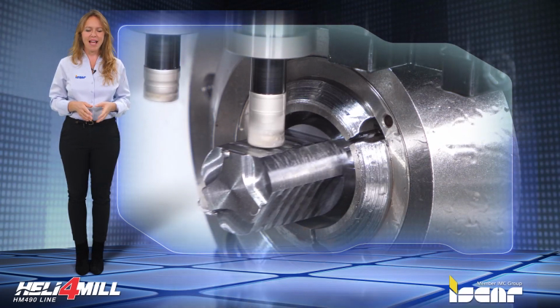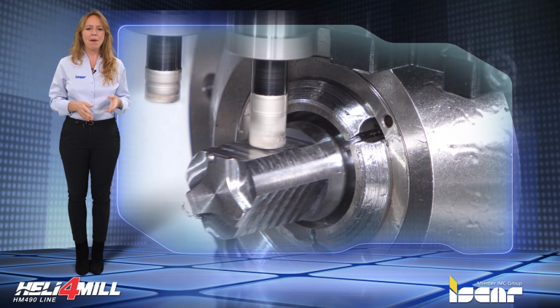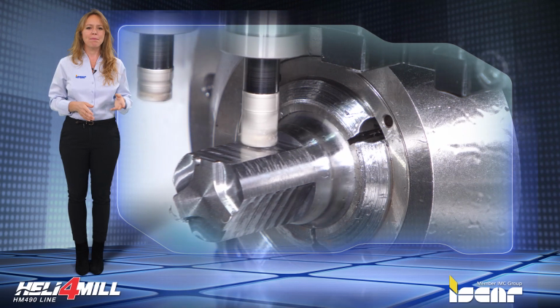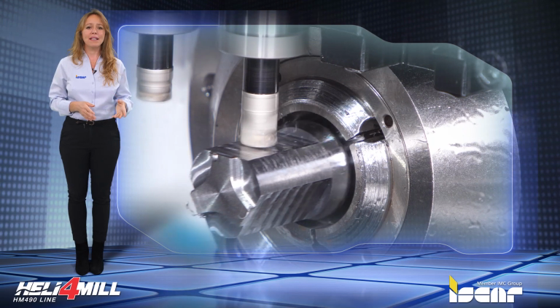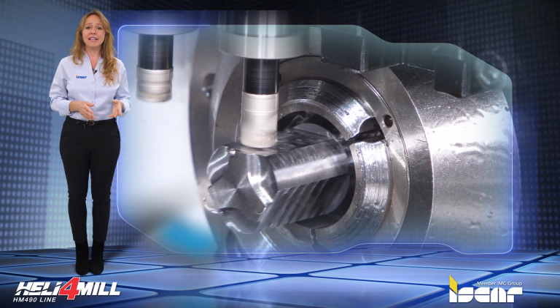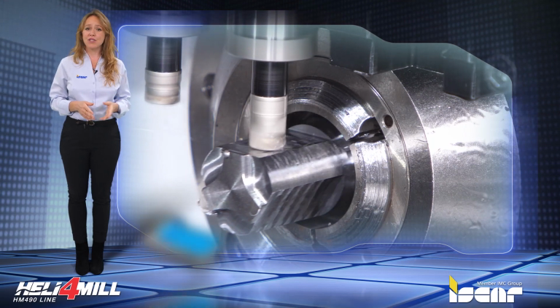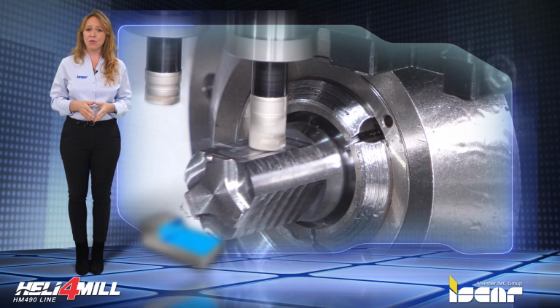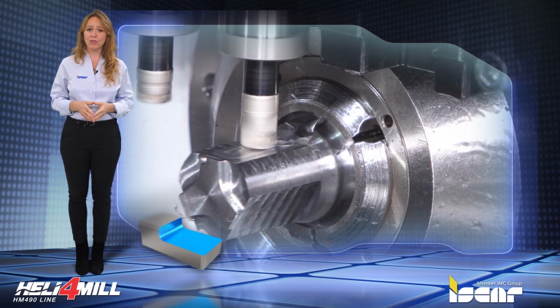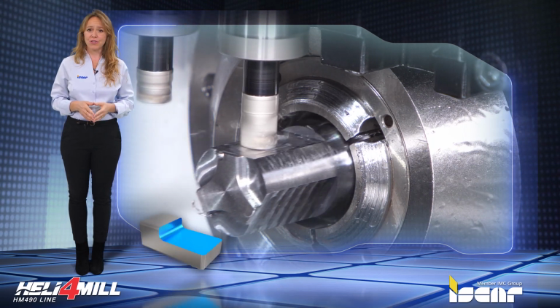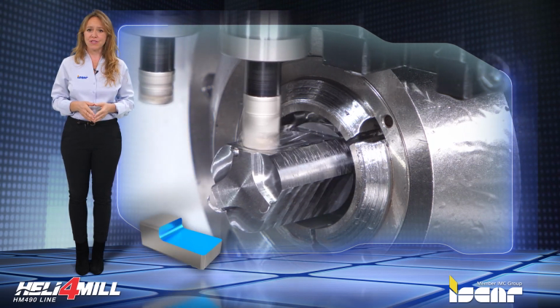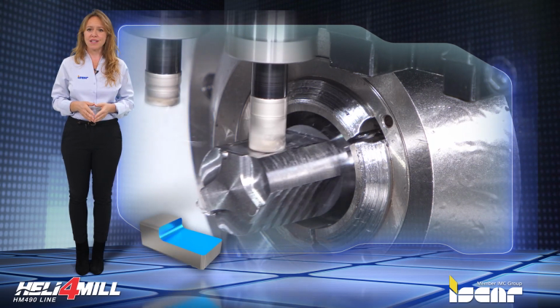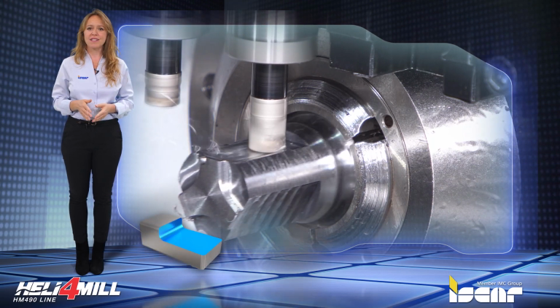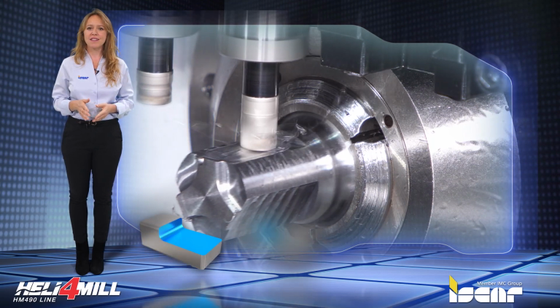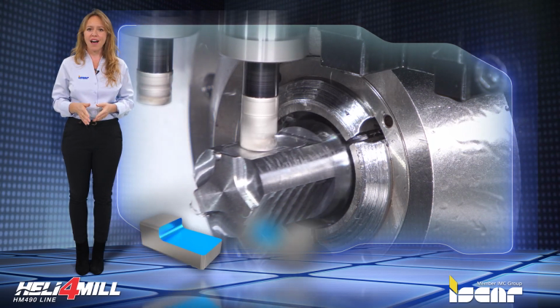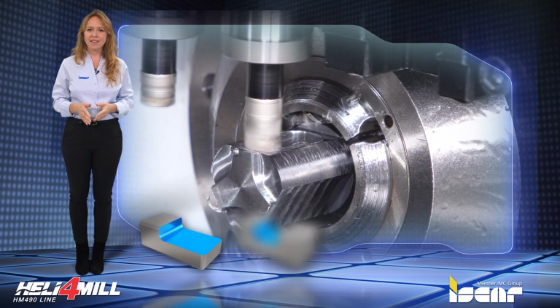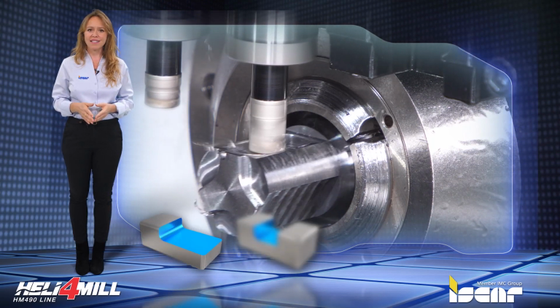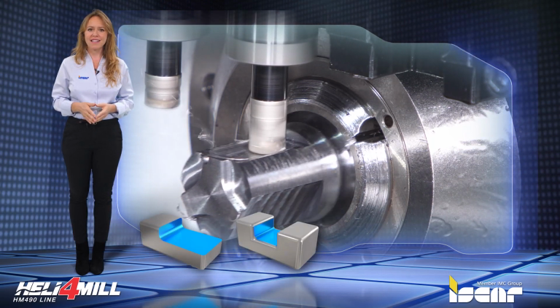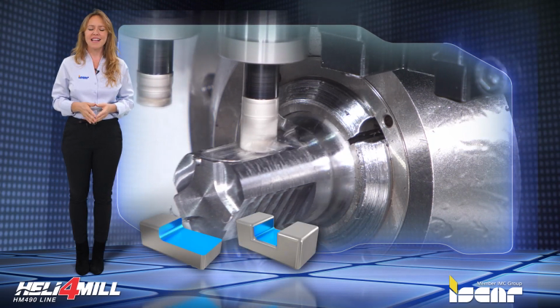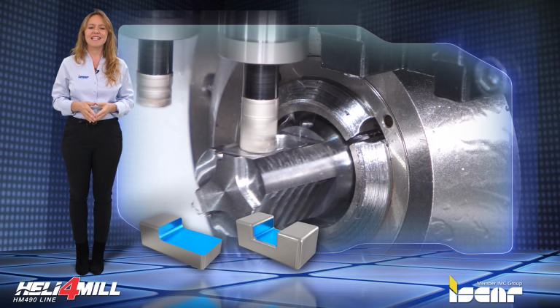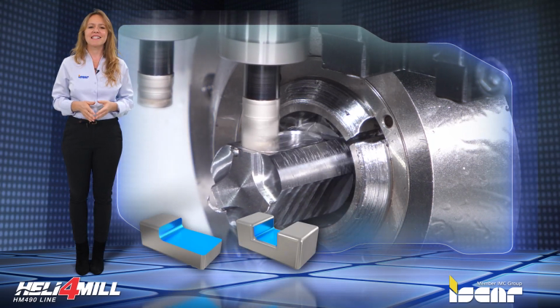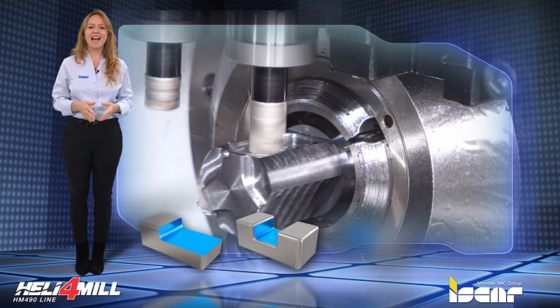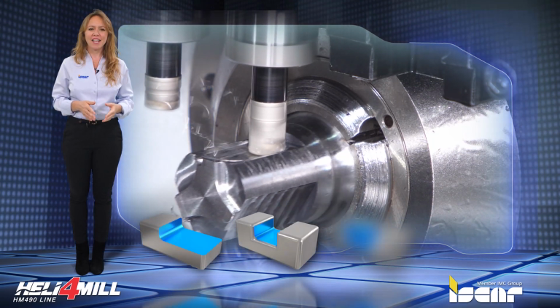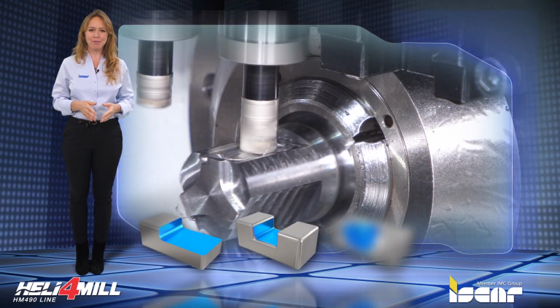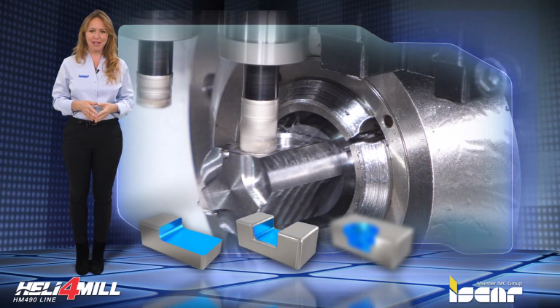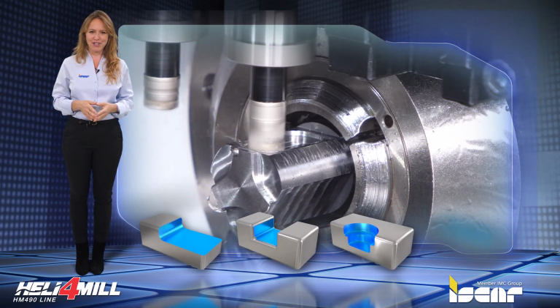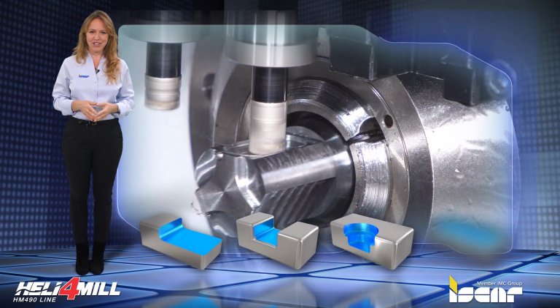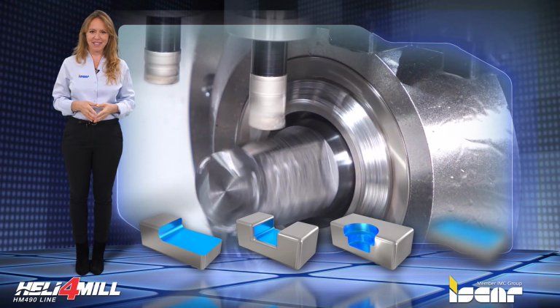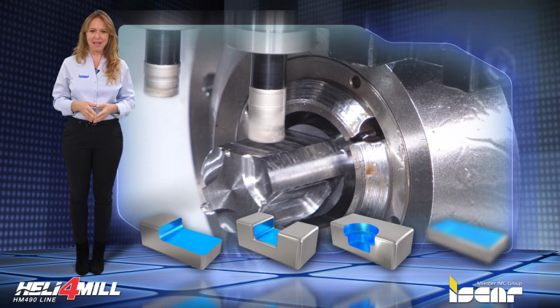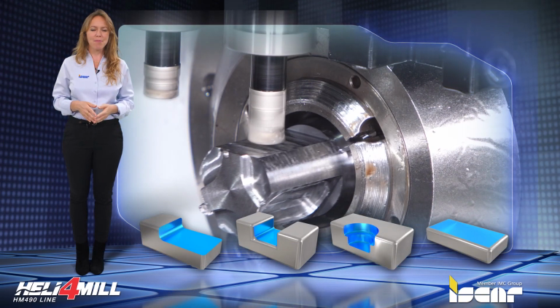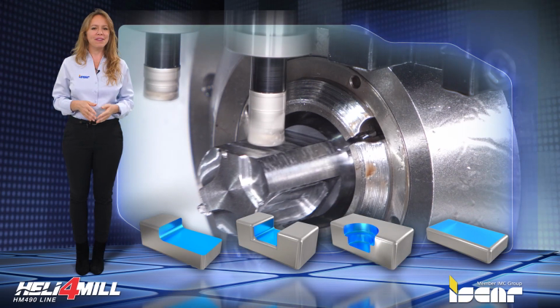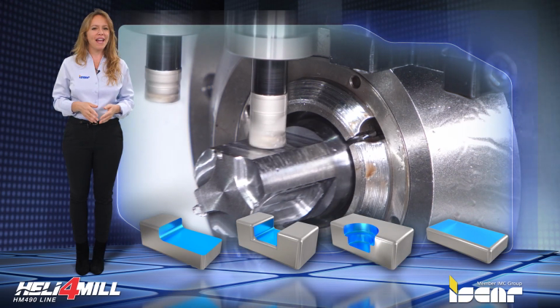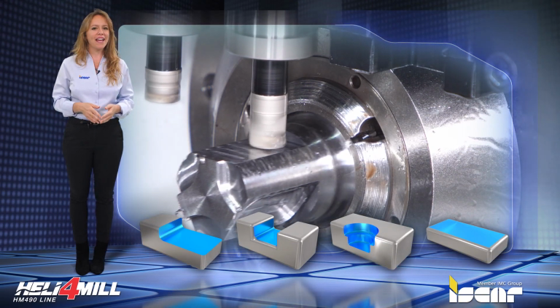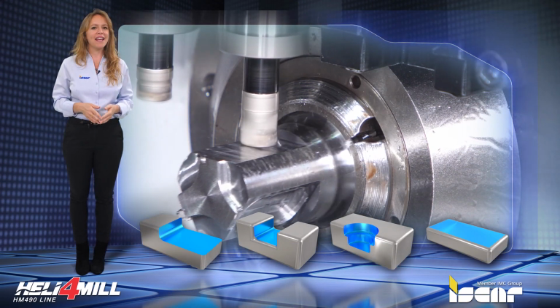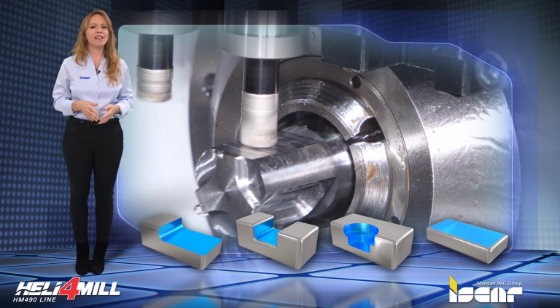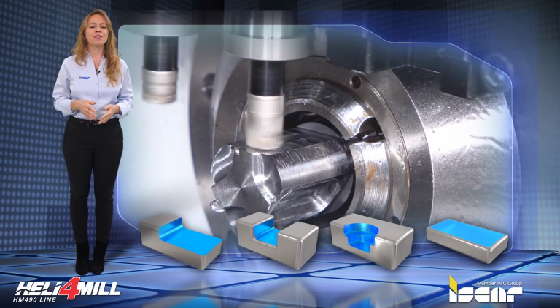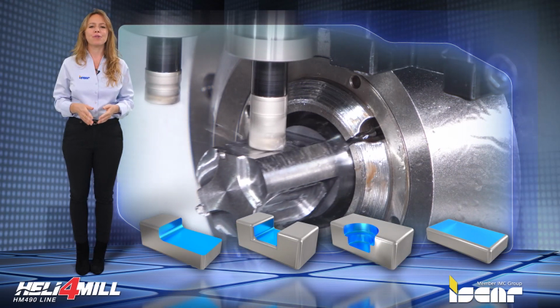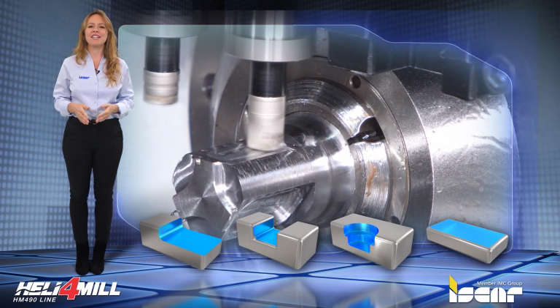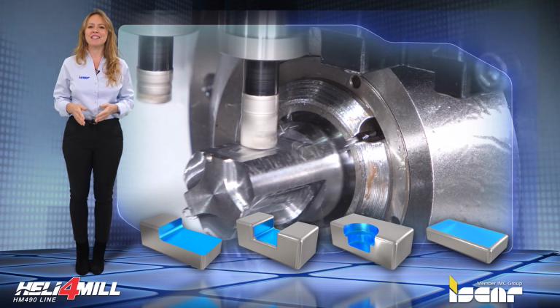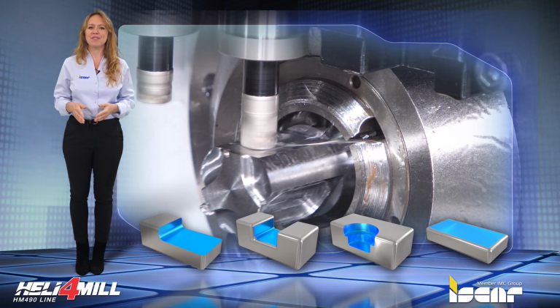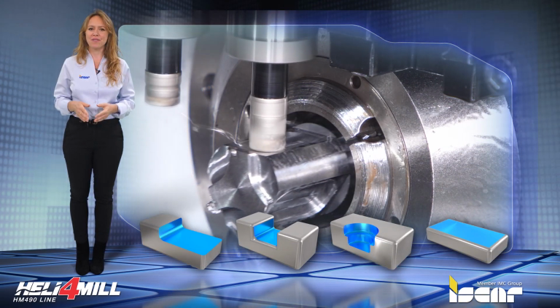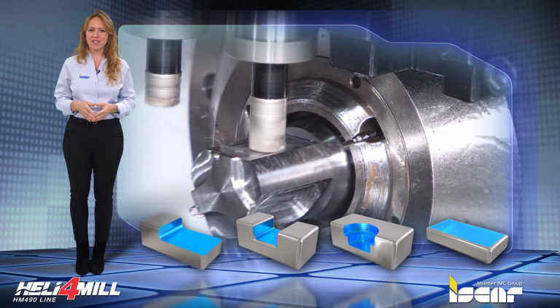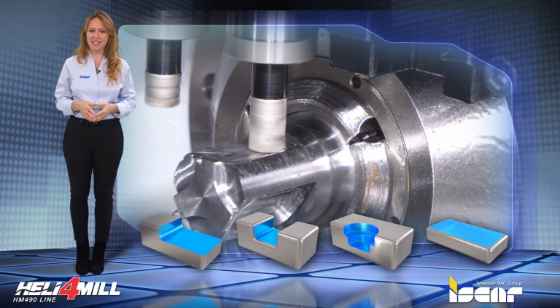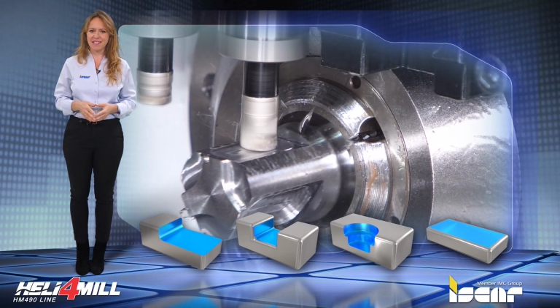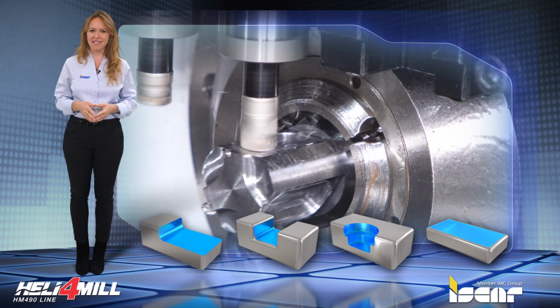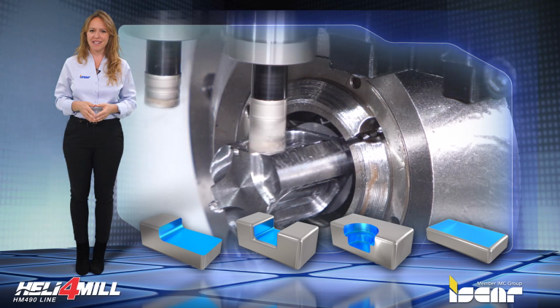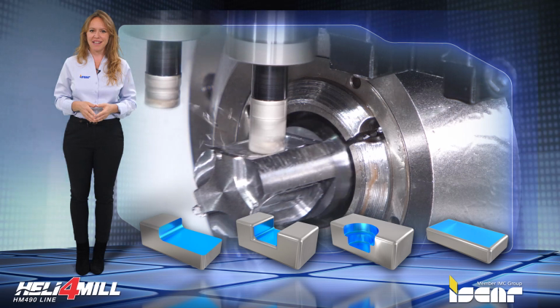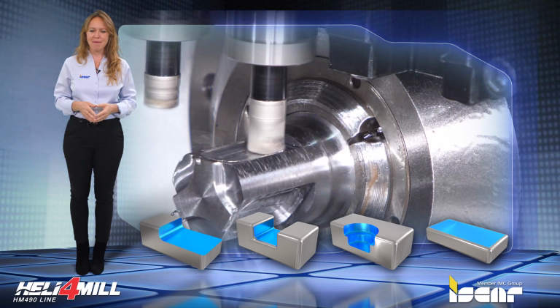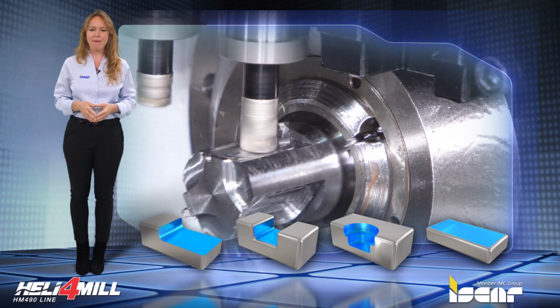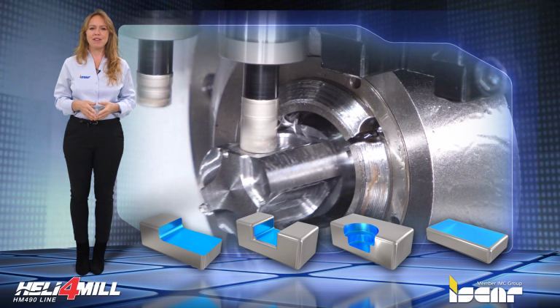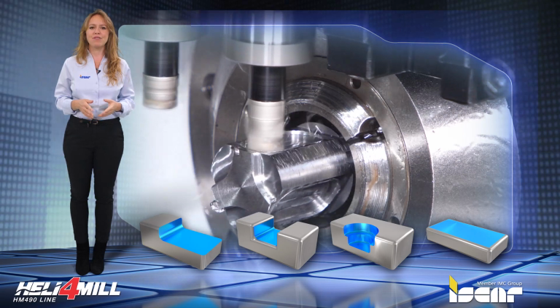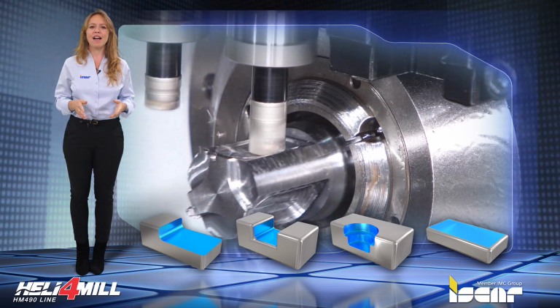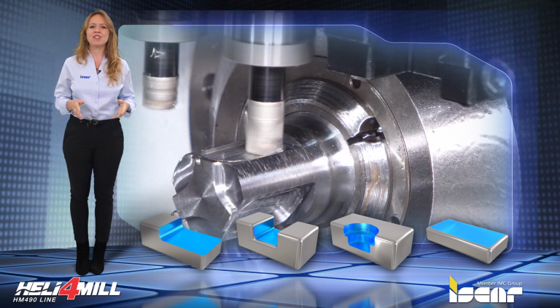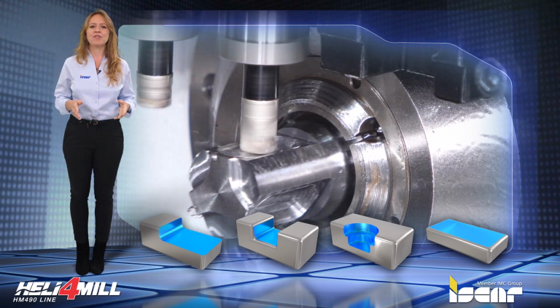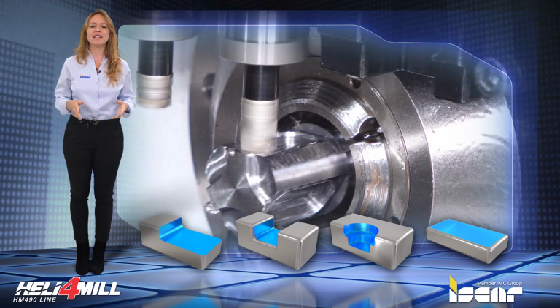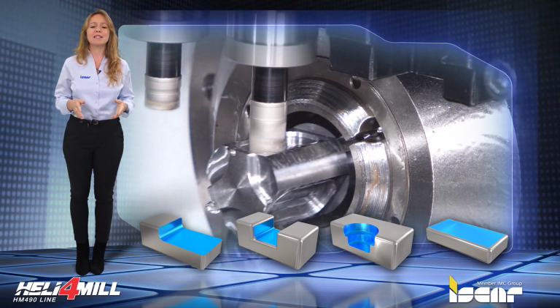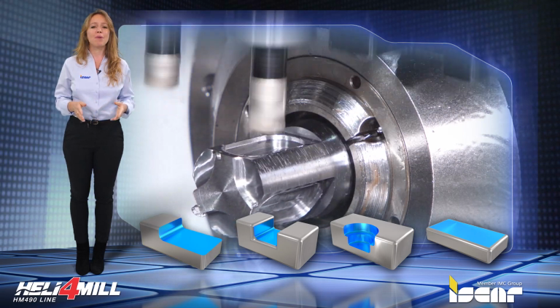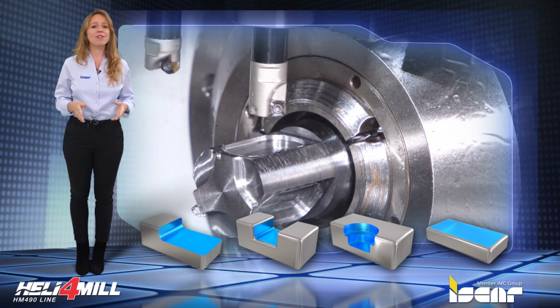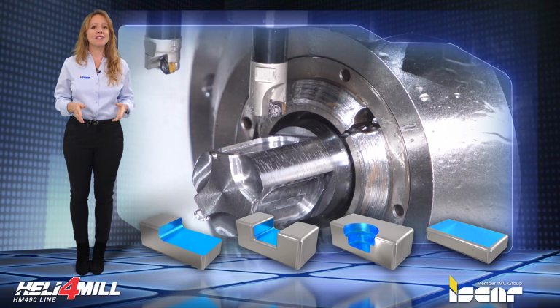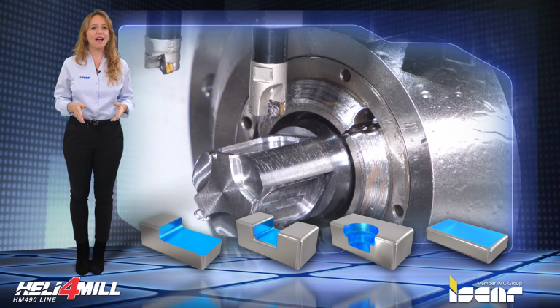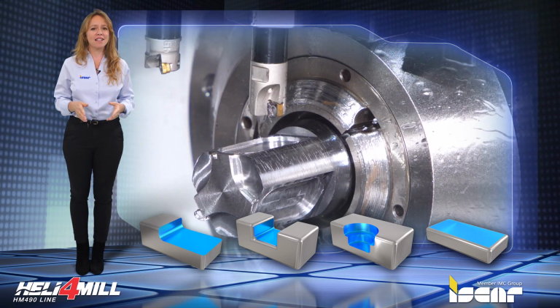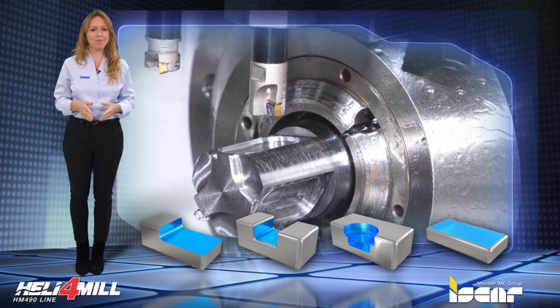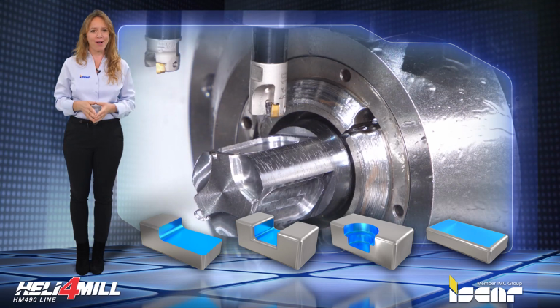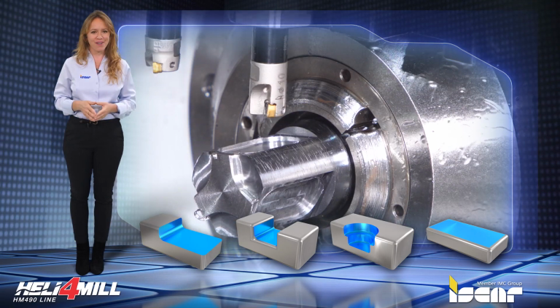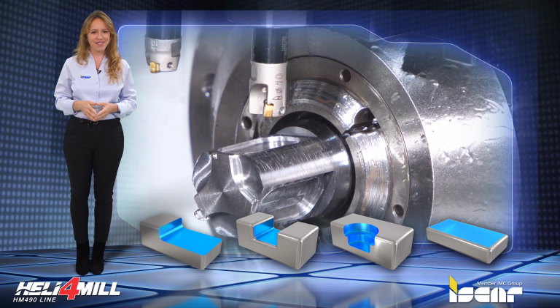Operations include milling shoulders, slots, side plunging, plain and 3D surfaces, and manufacturing small size parts.